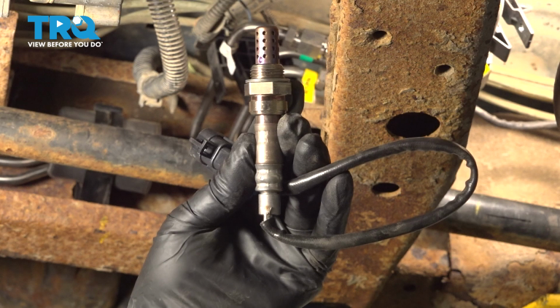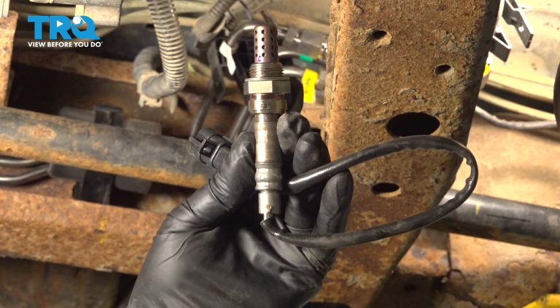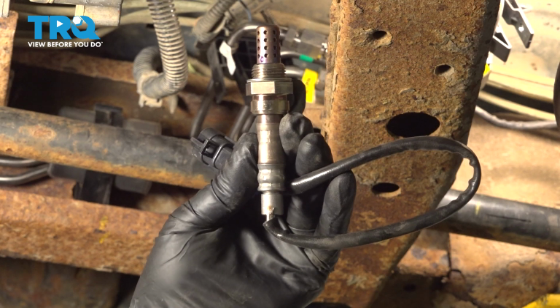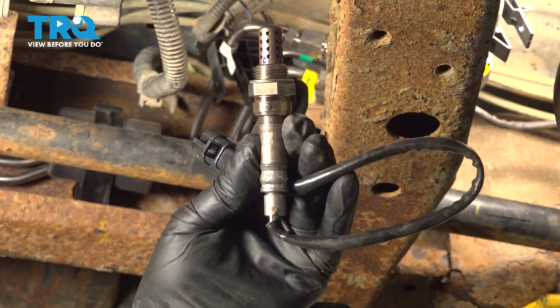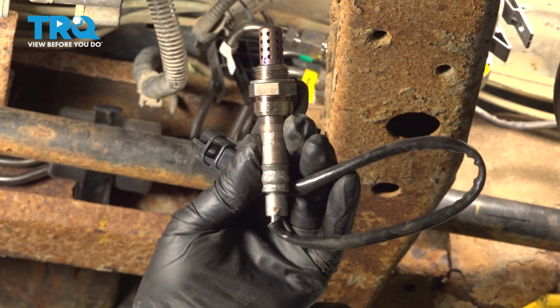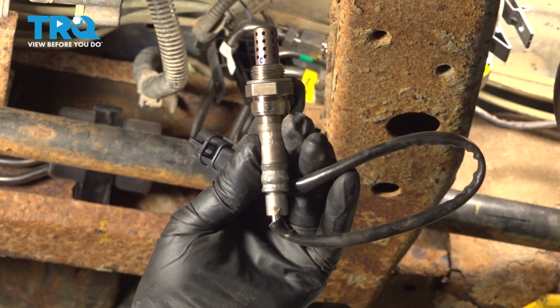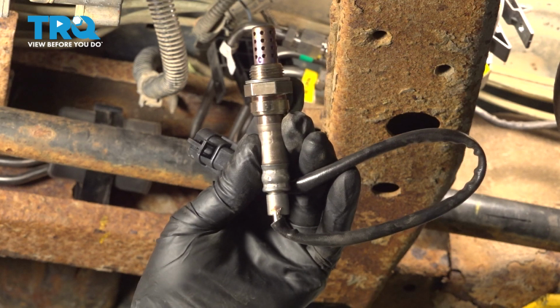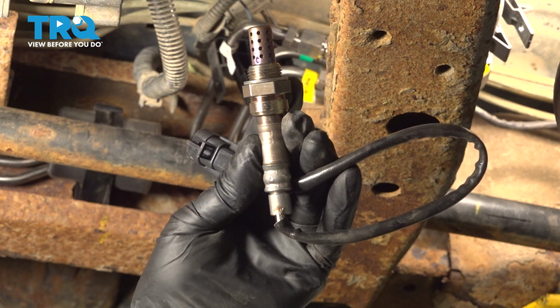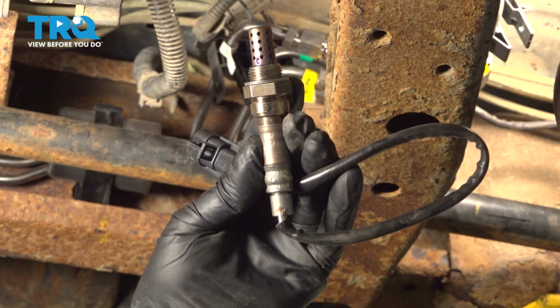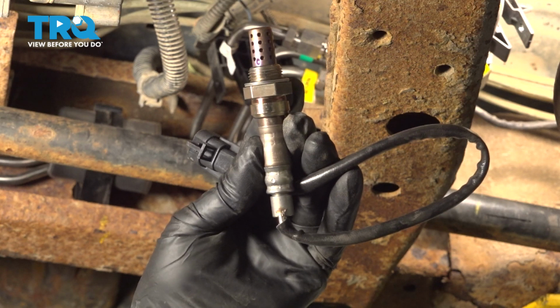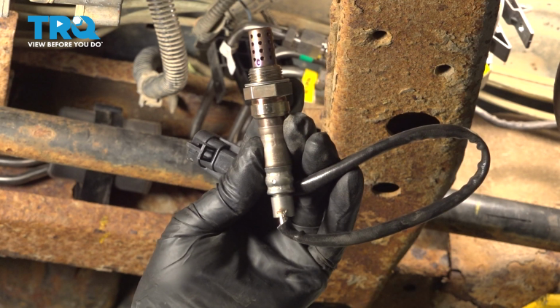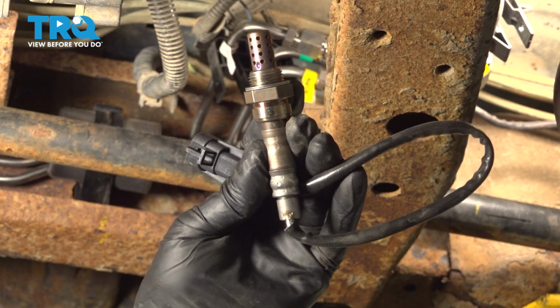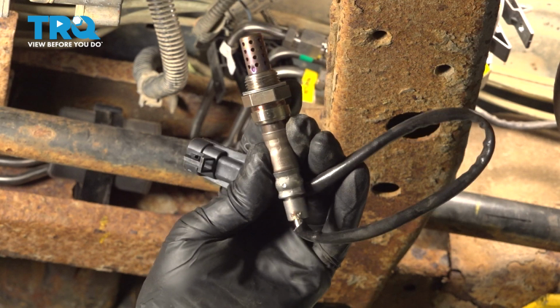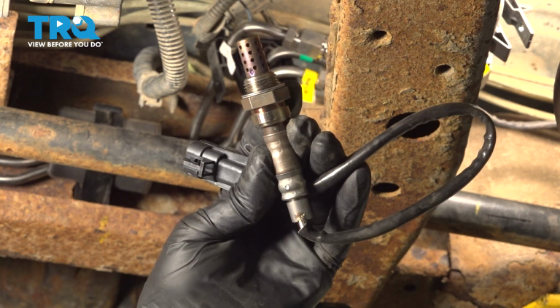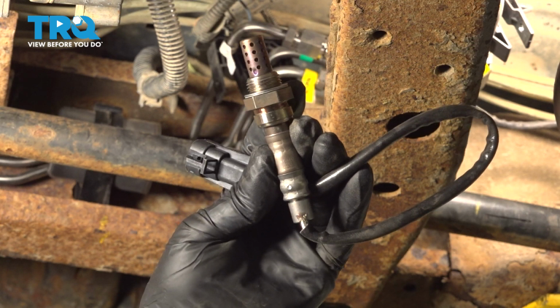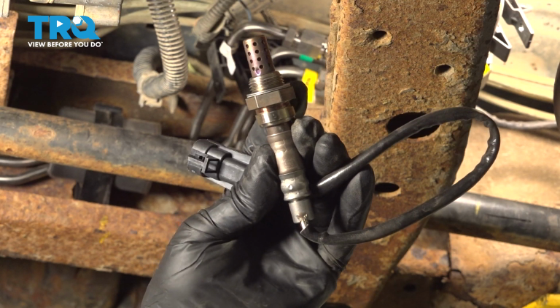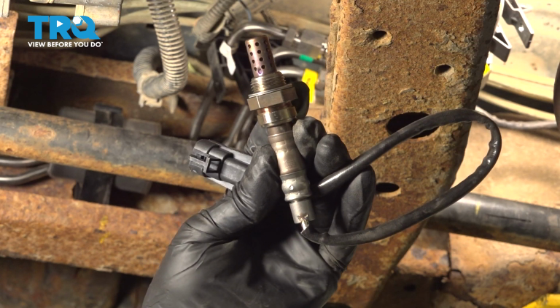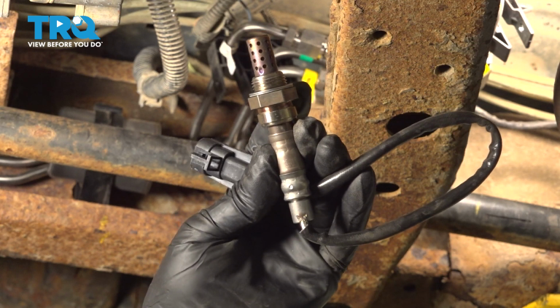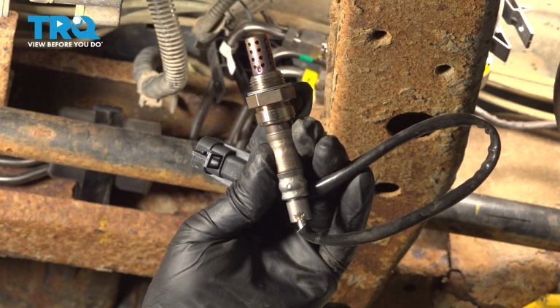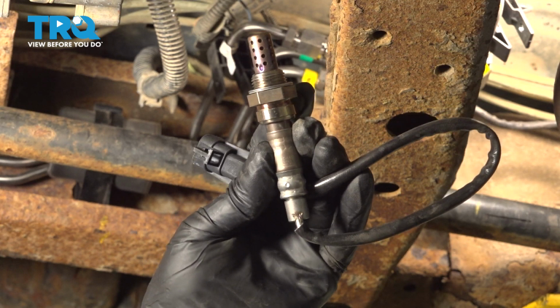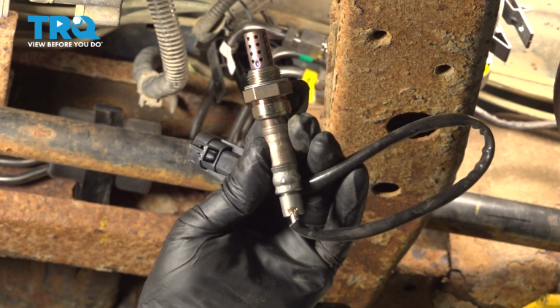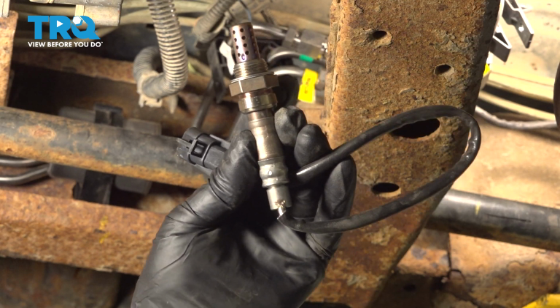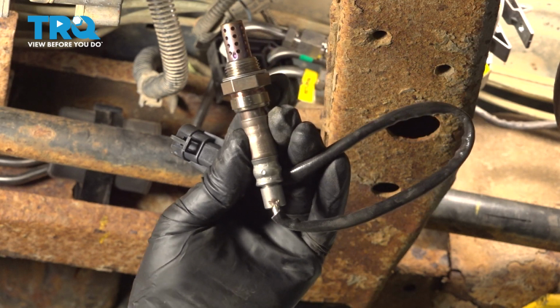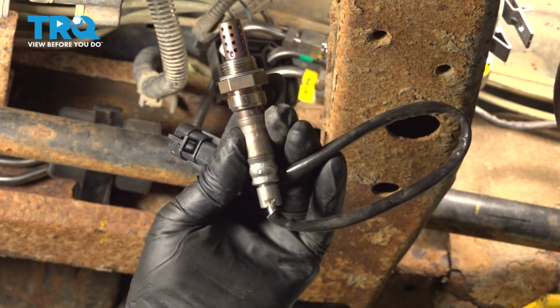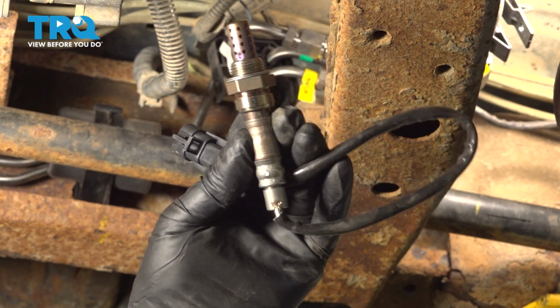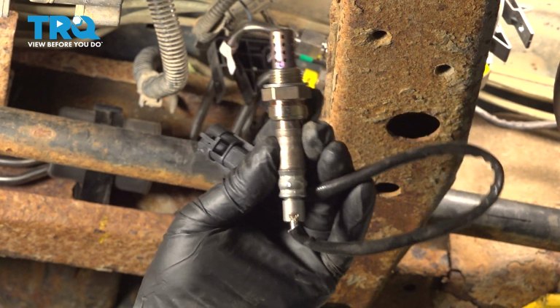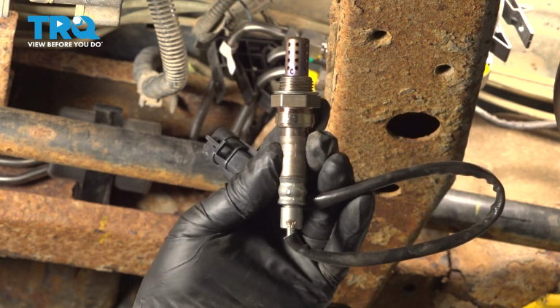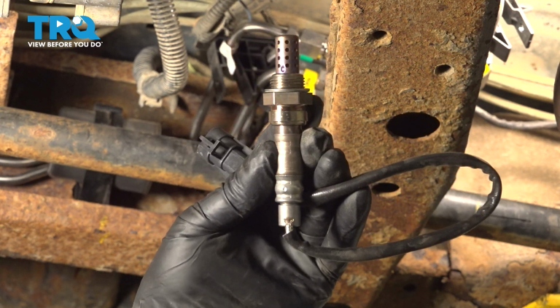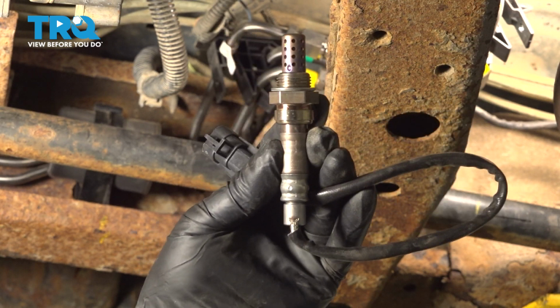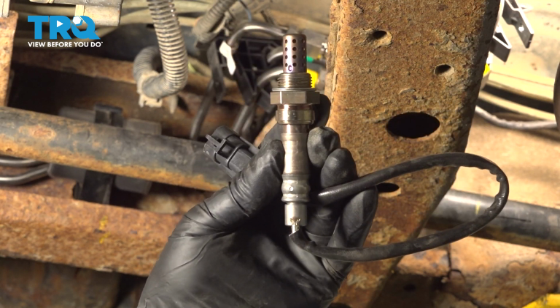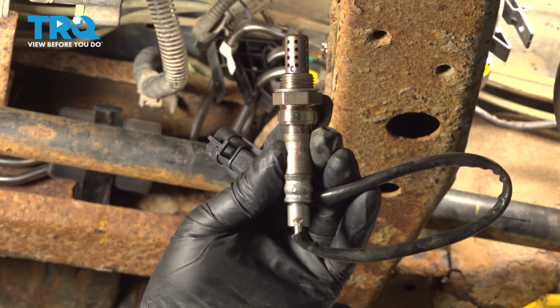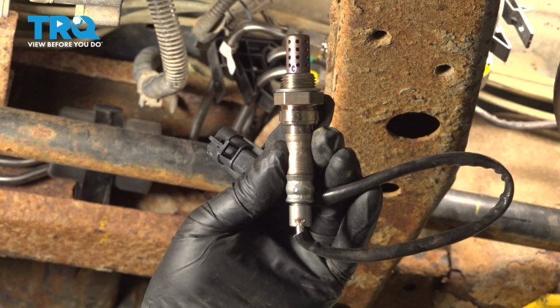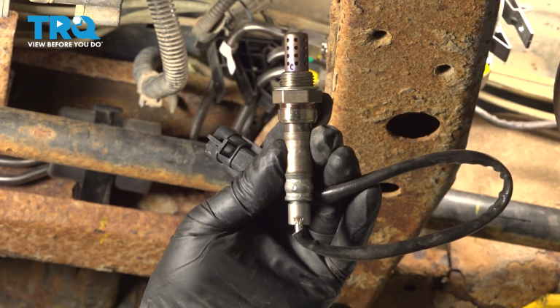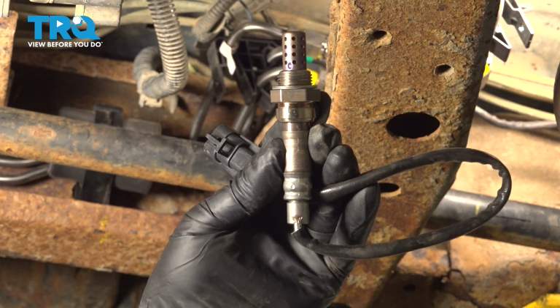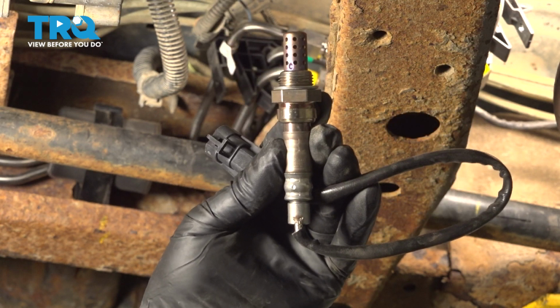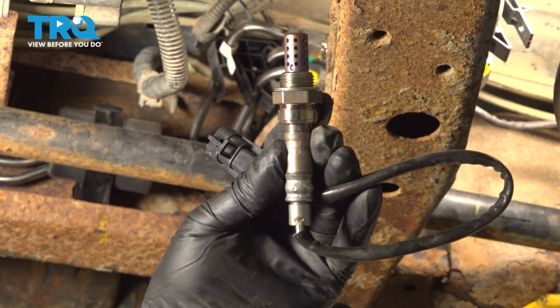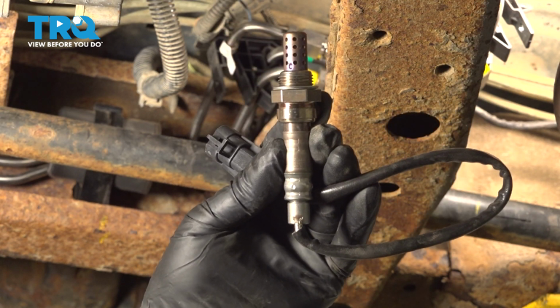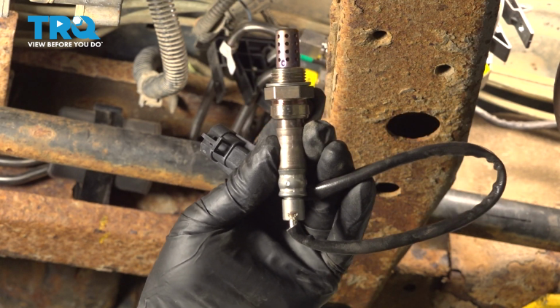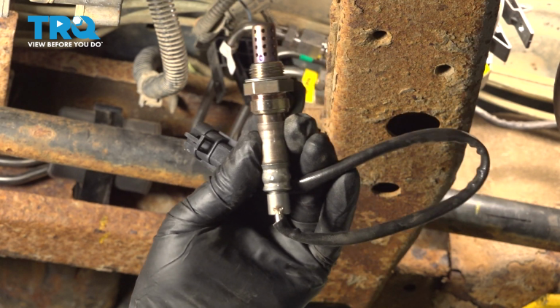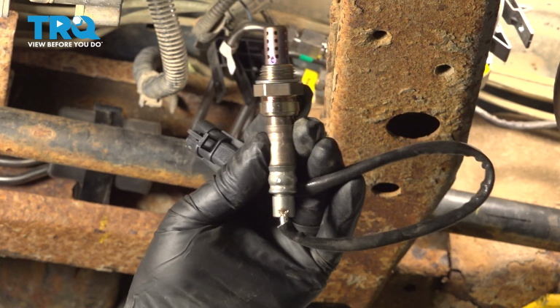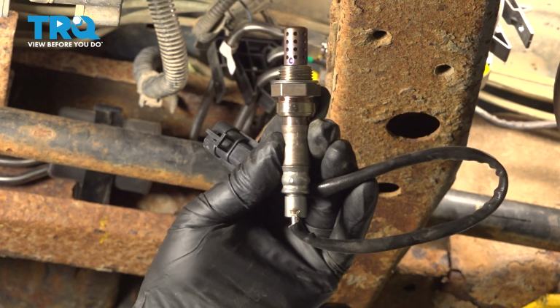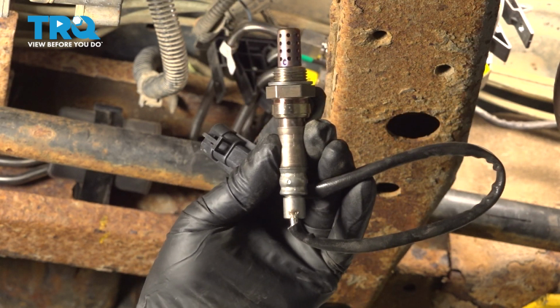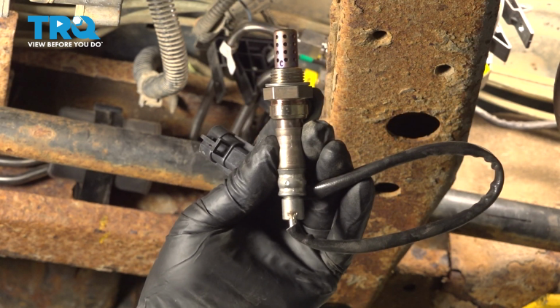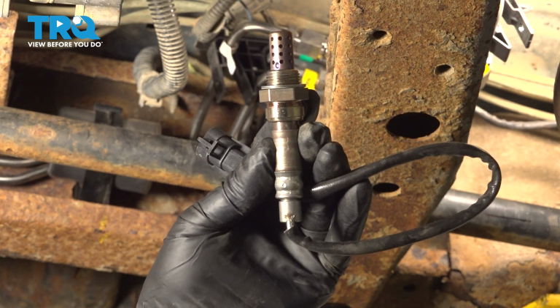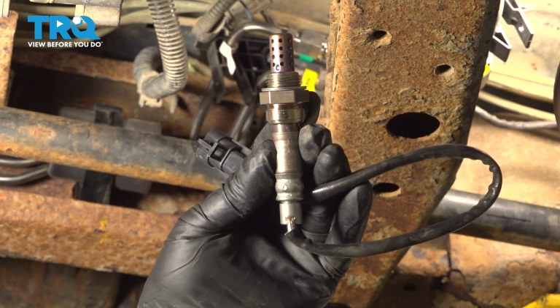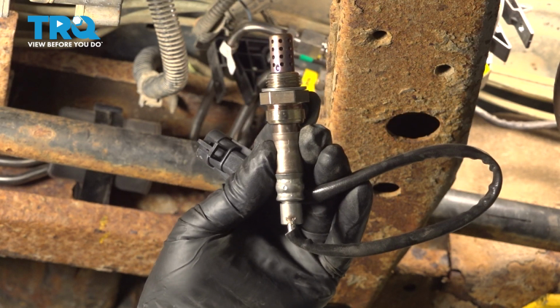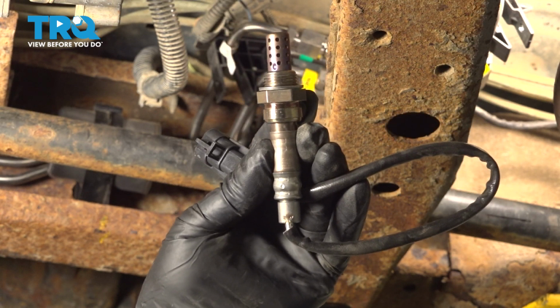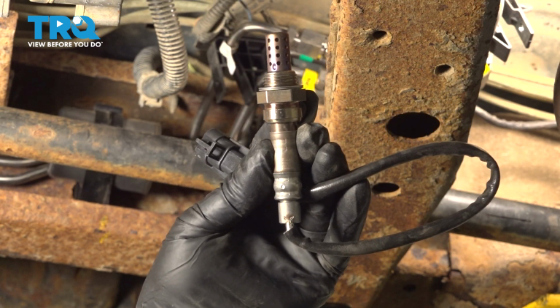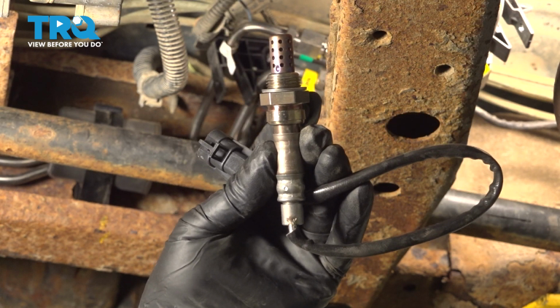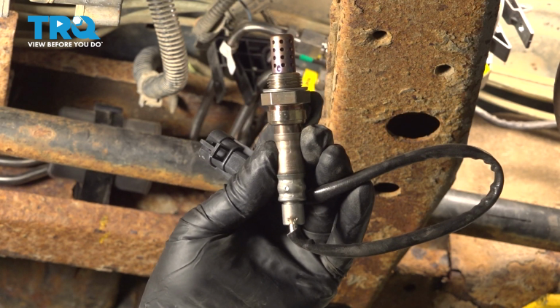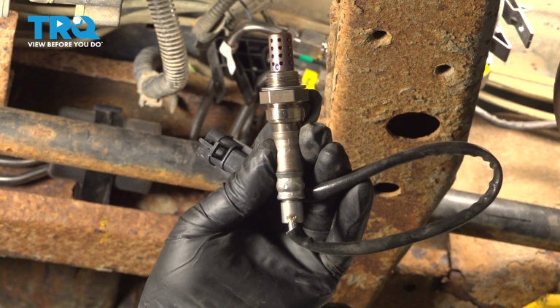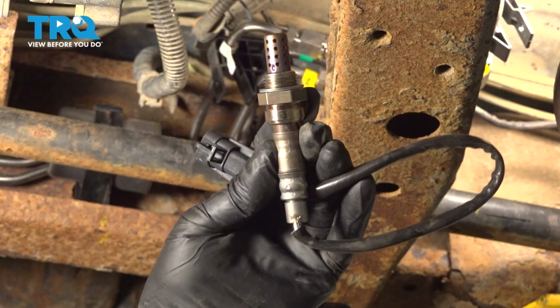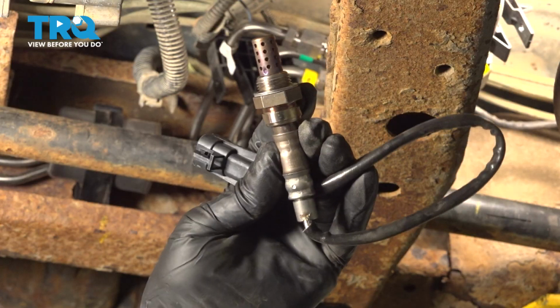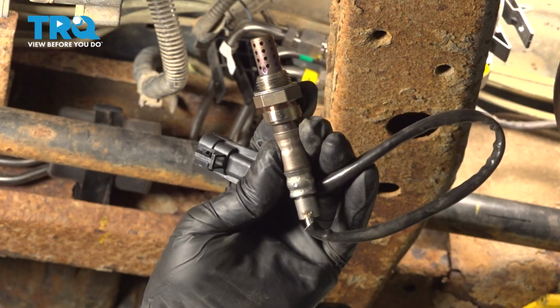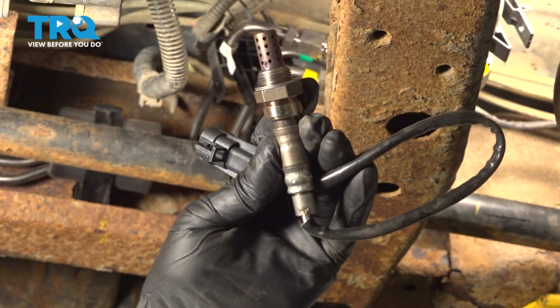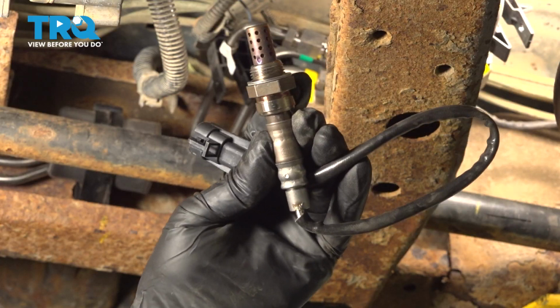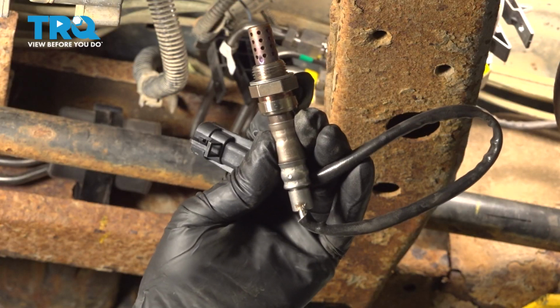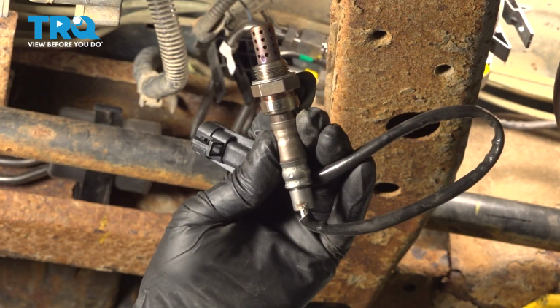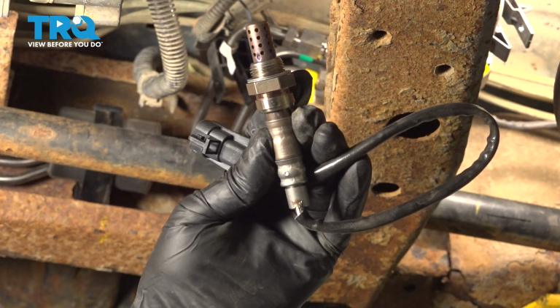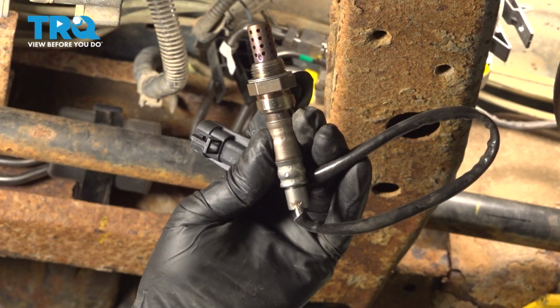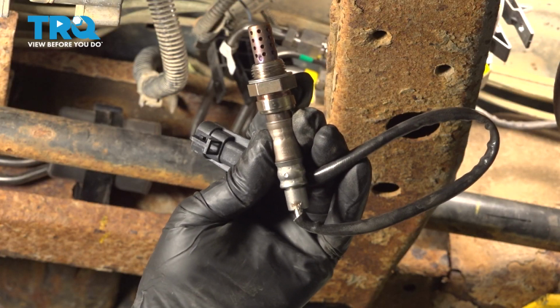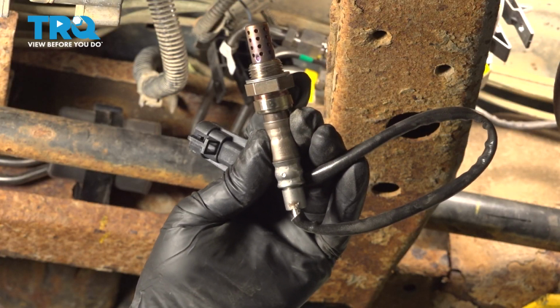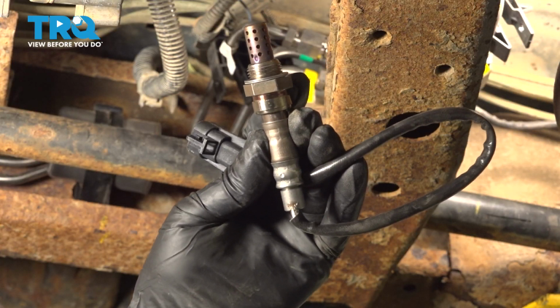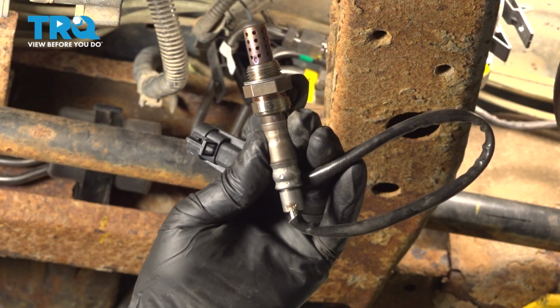In this video, I'm gonna show you how to replace the downstream O2 sensor in this Chevy Silverado. Let's get into it.